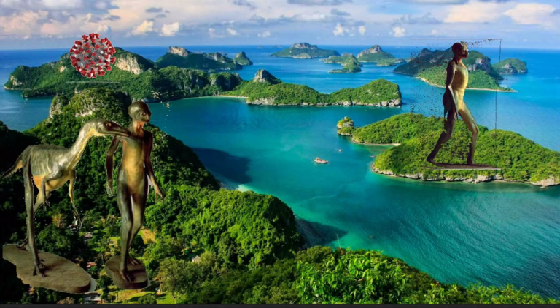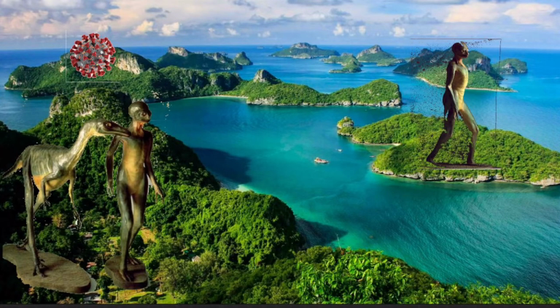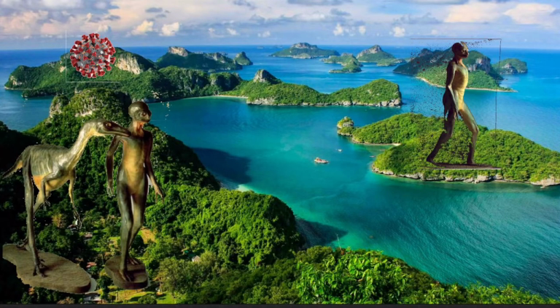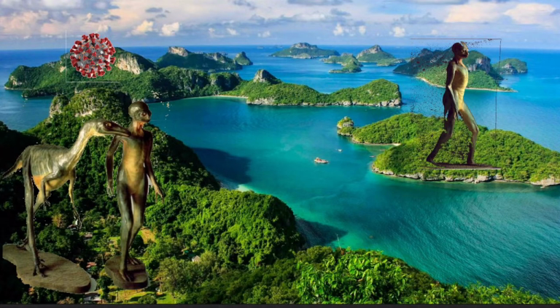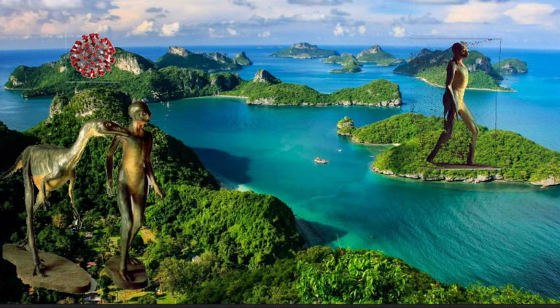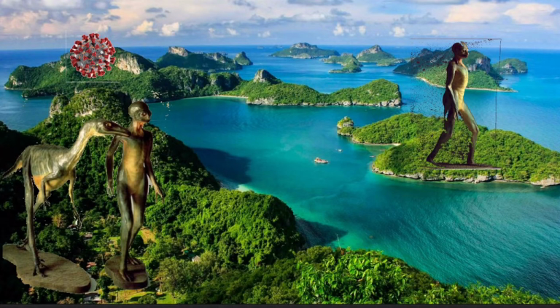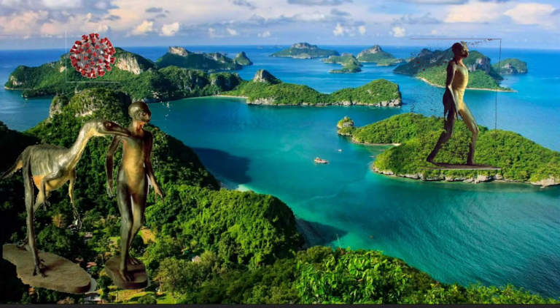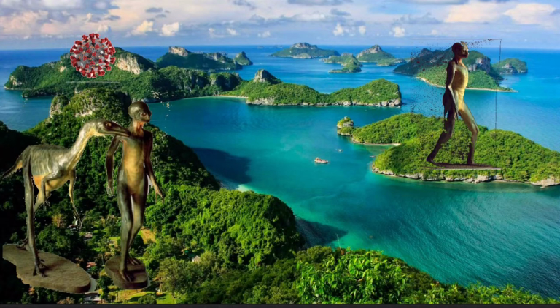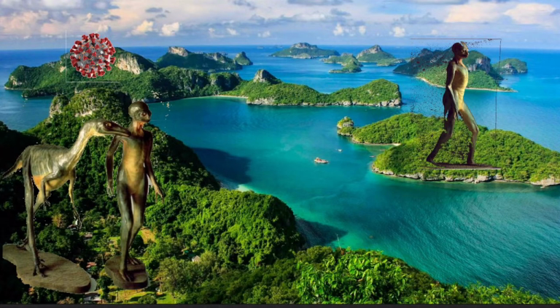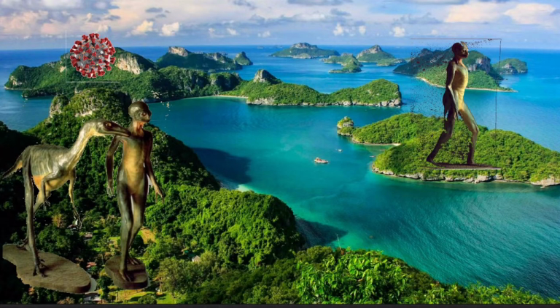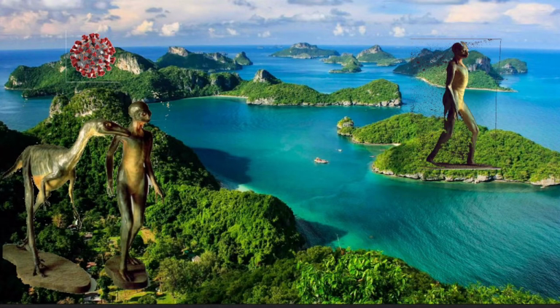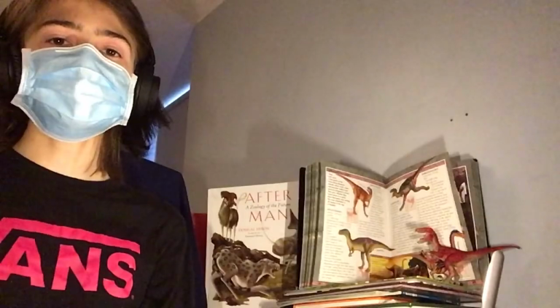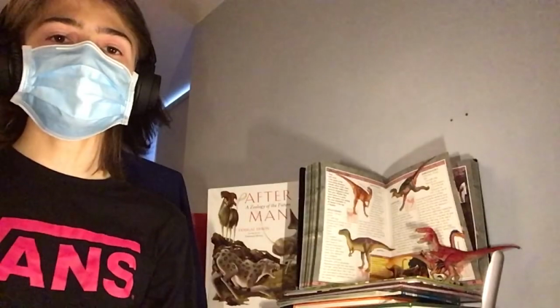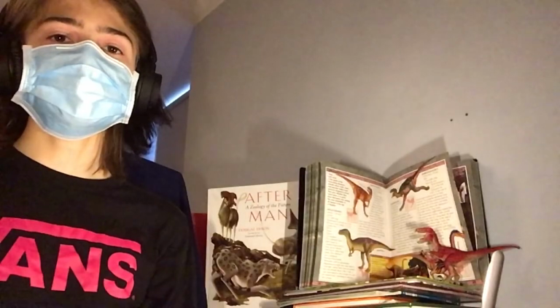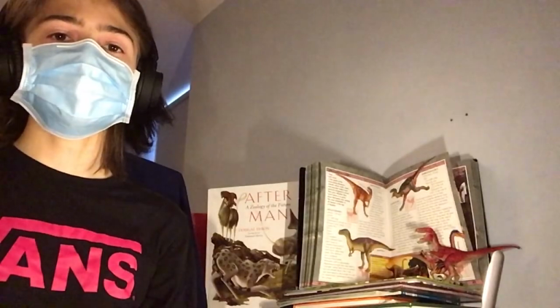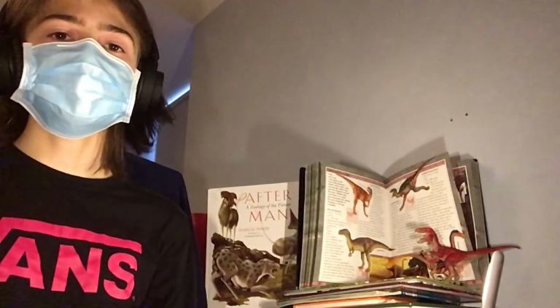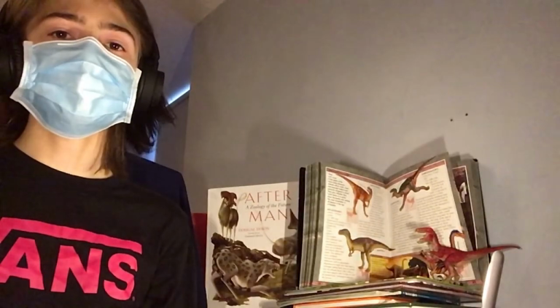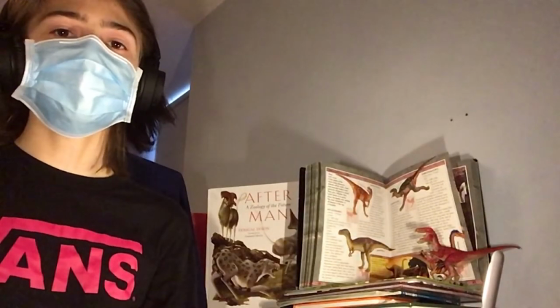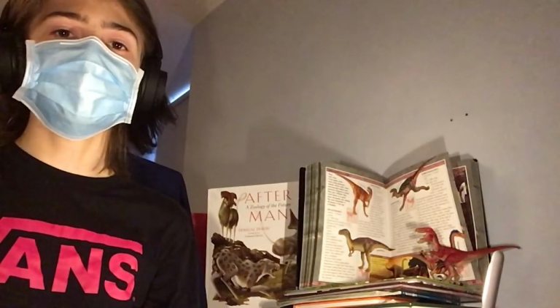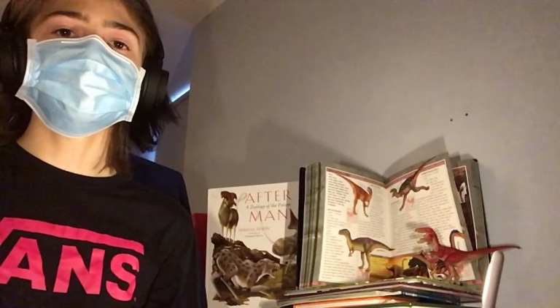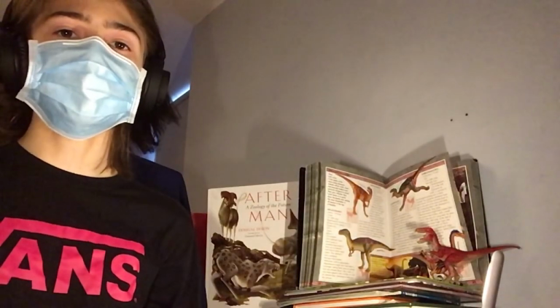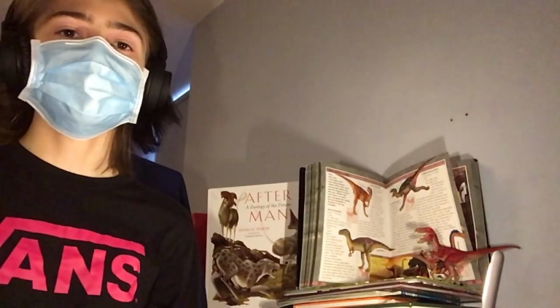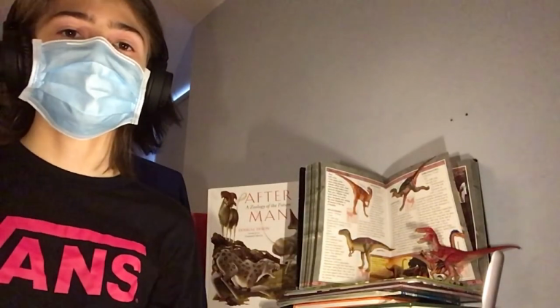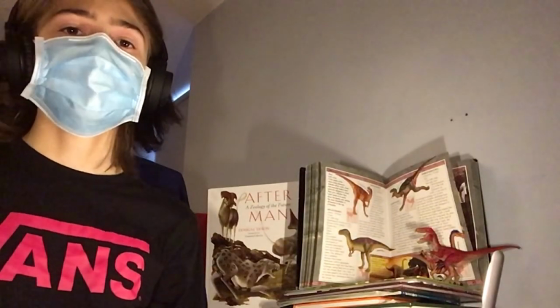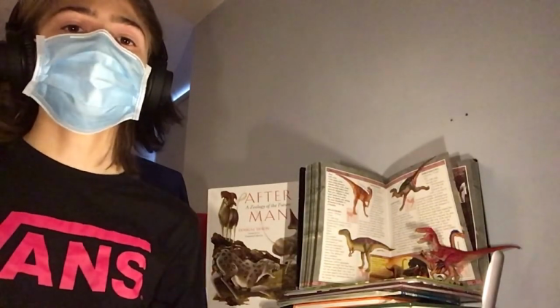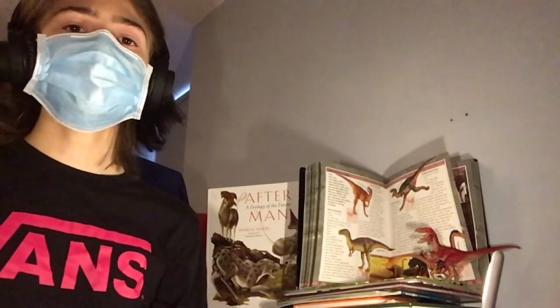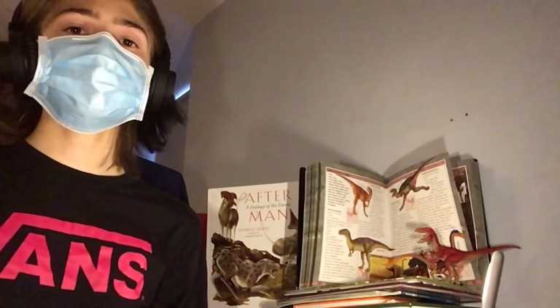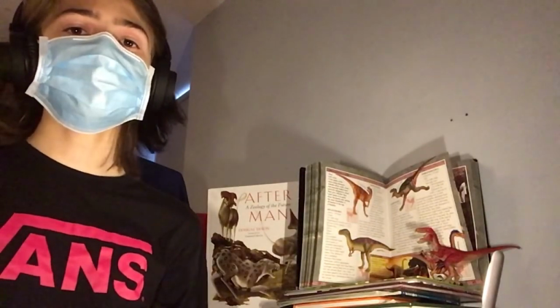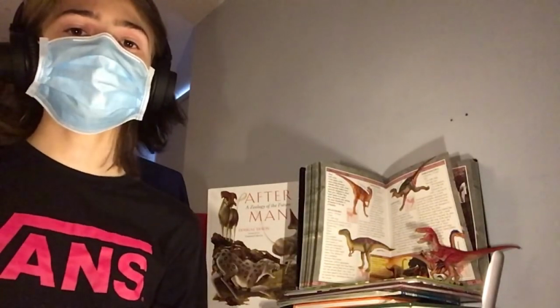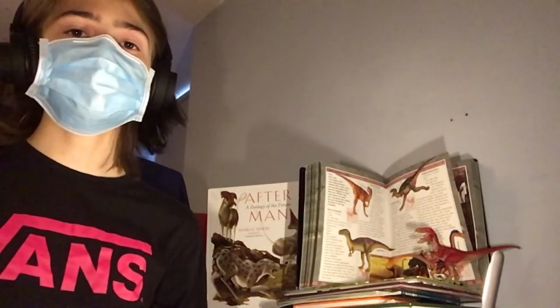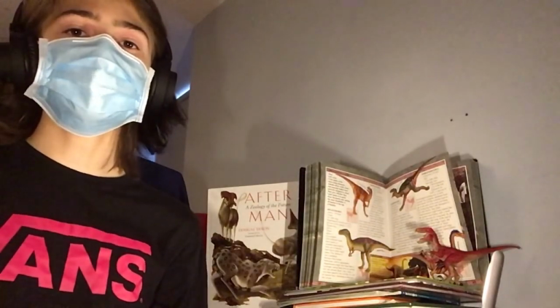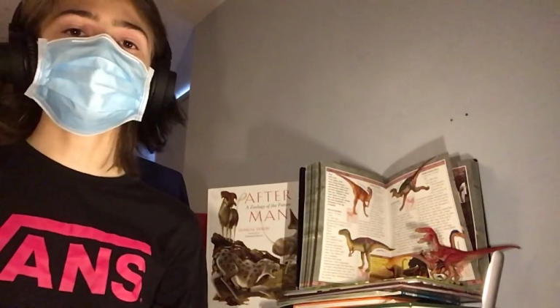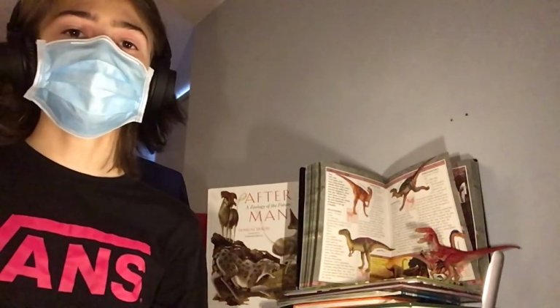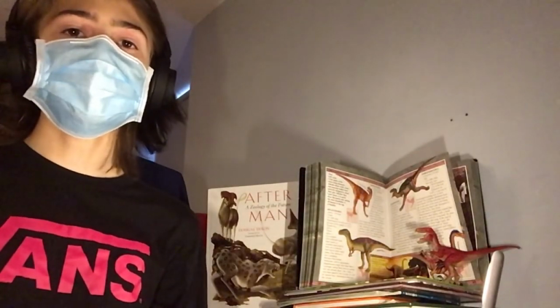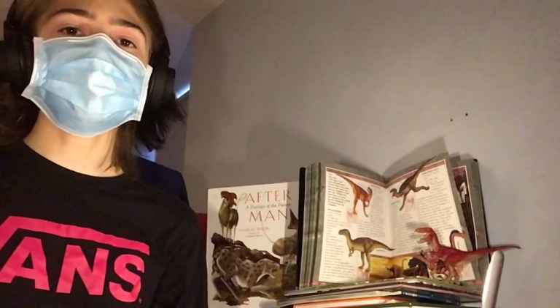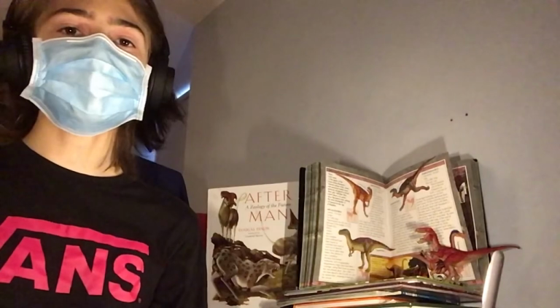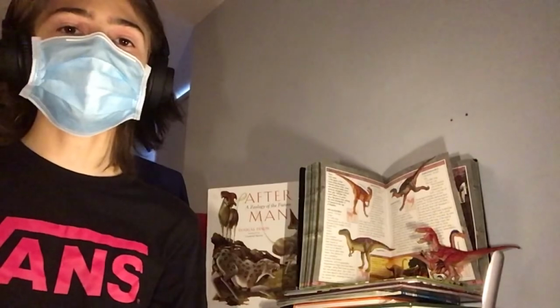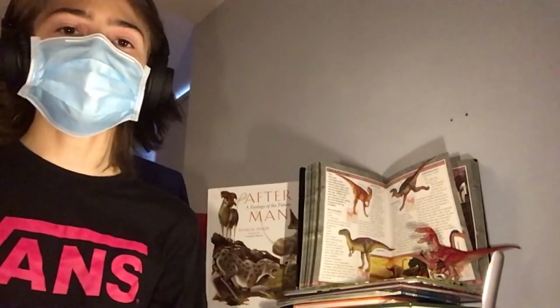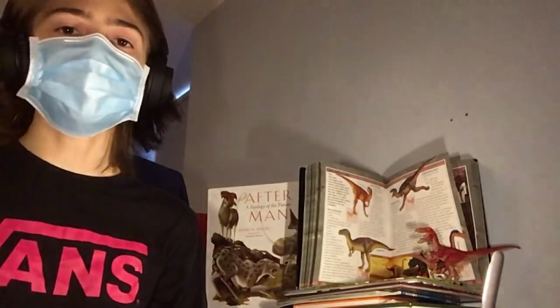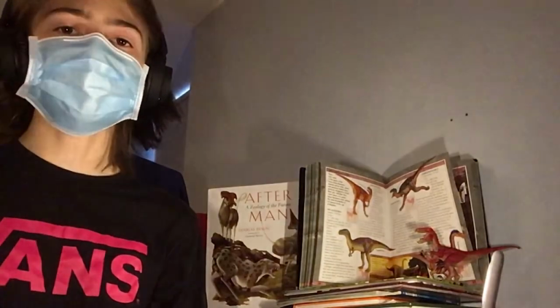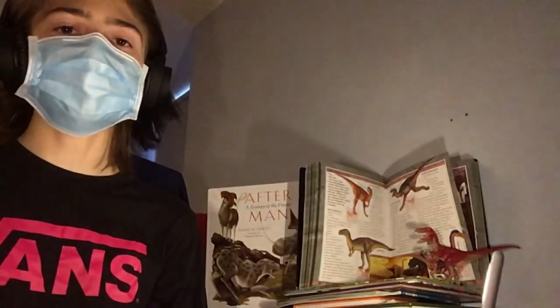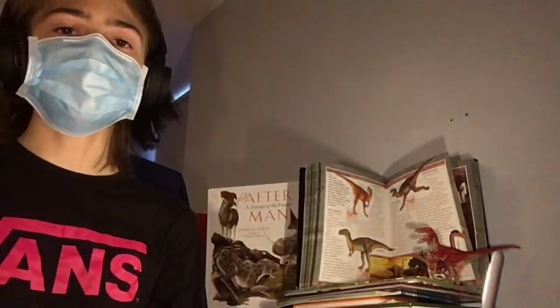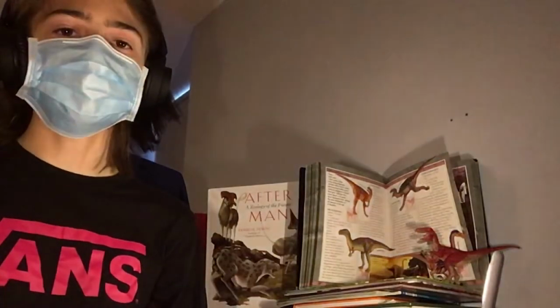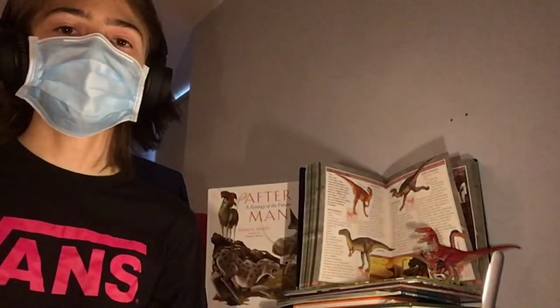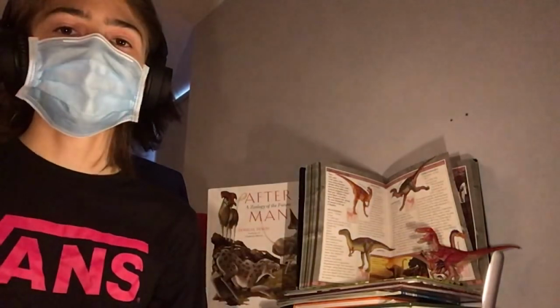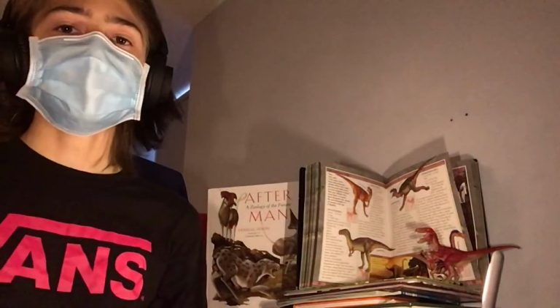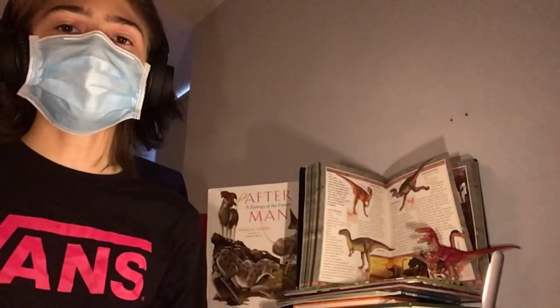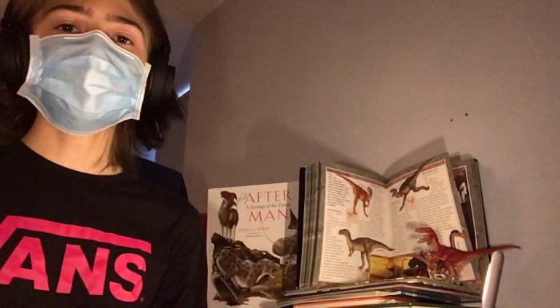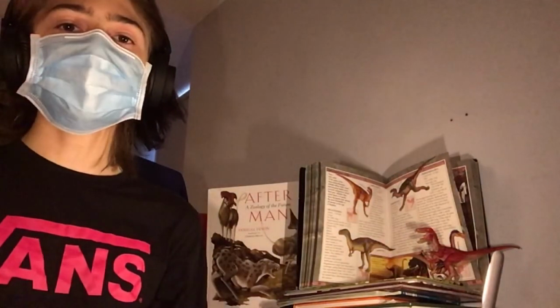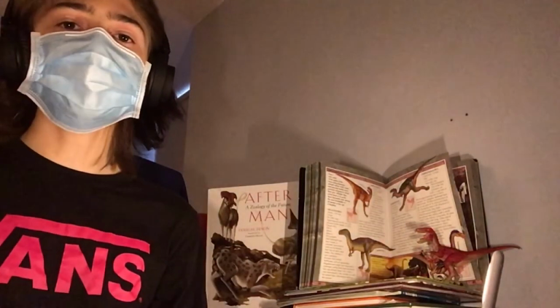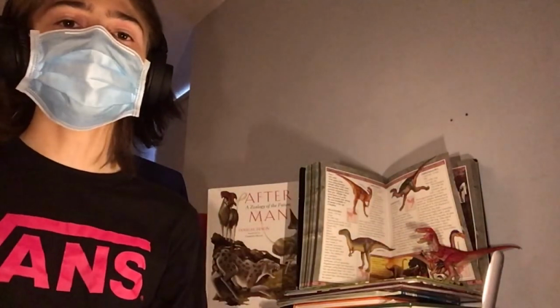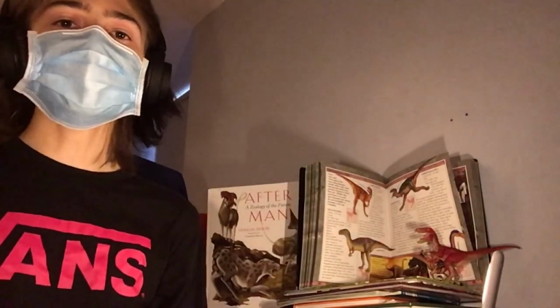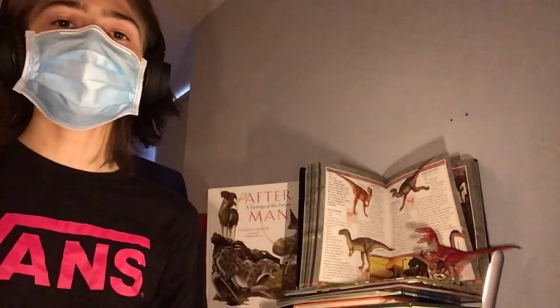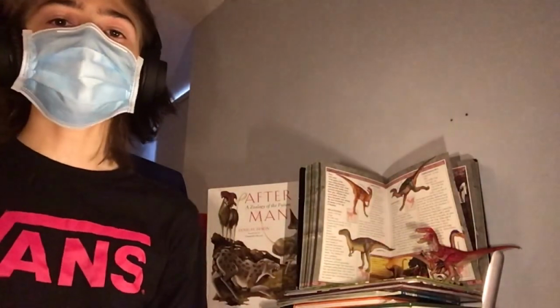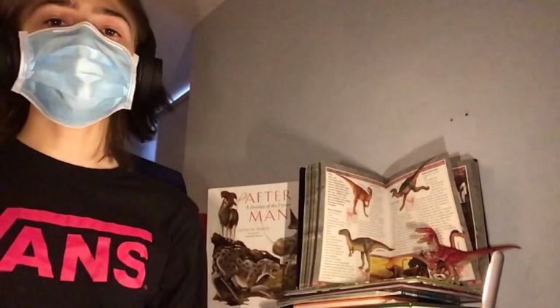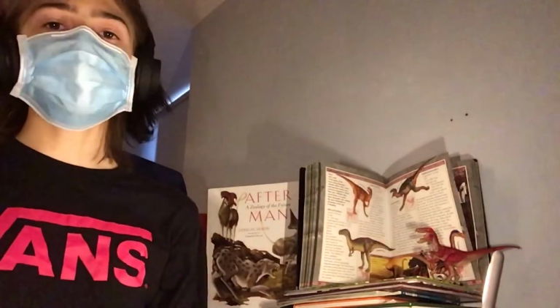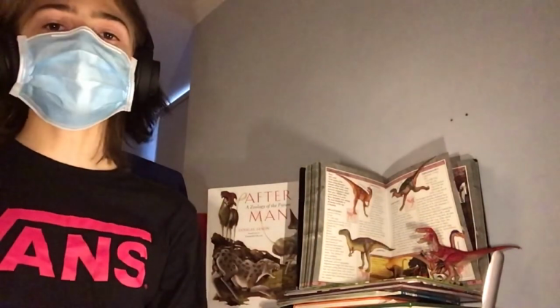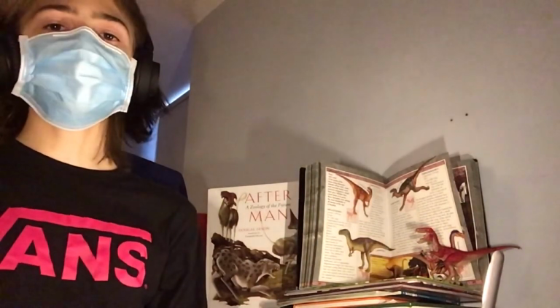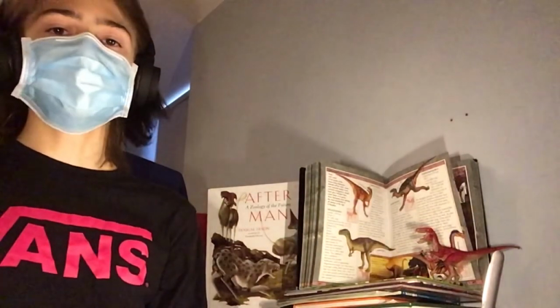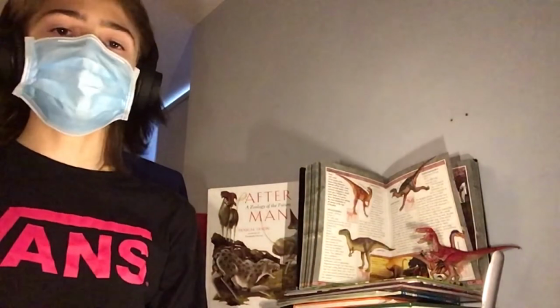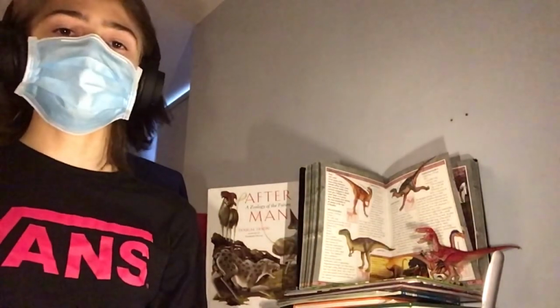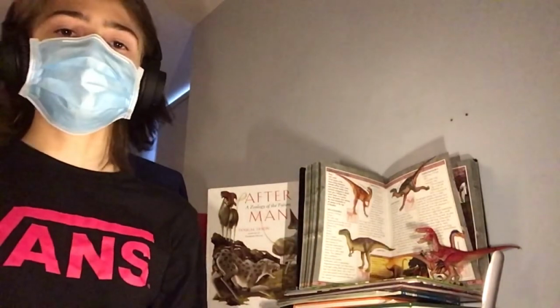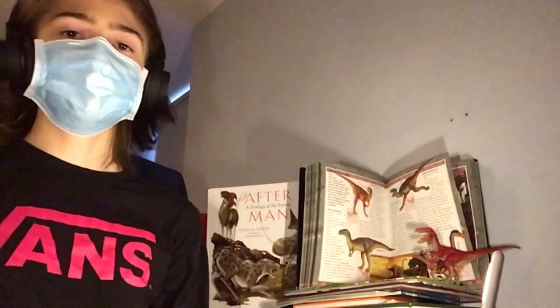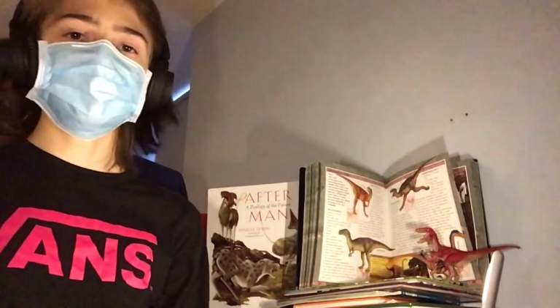And with that, we've come to the end of this episode of DinoDig. Hopefully you've enjoyed it. As always, the links and credits will be in the description.